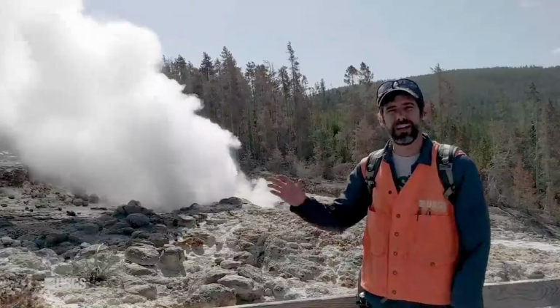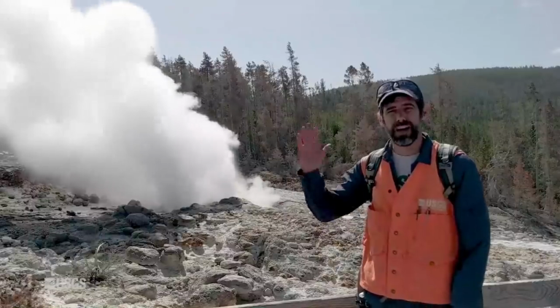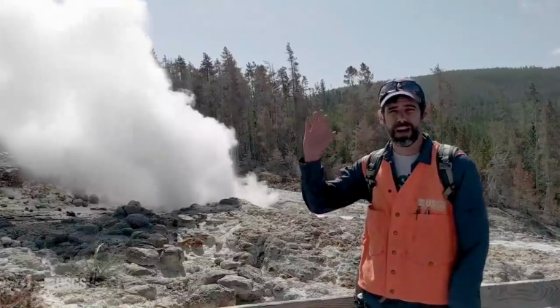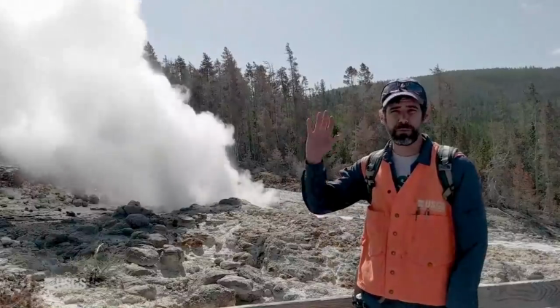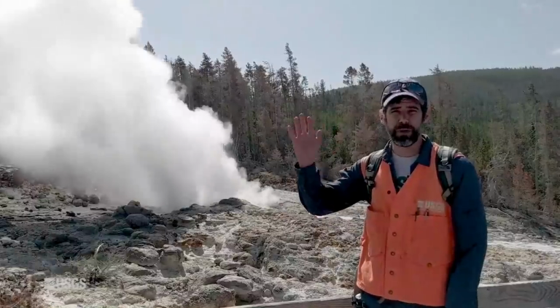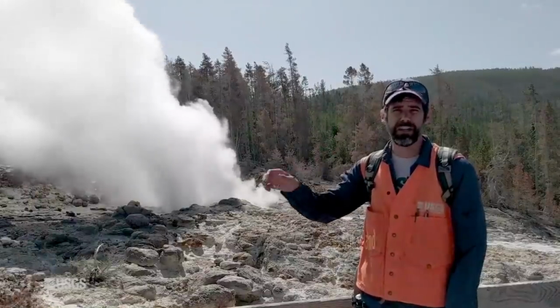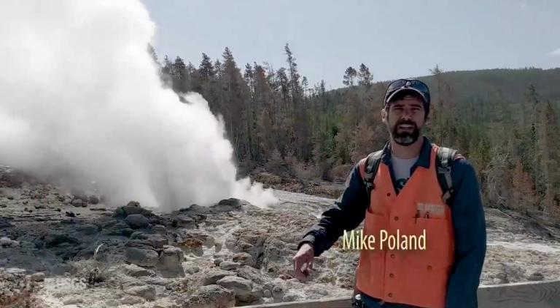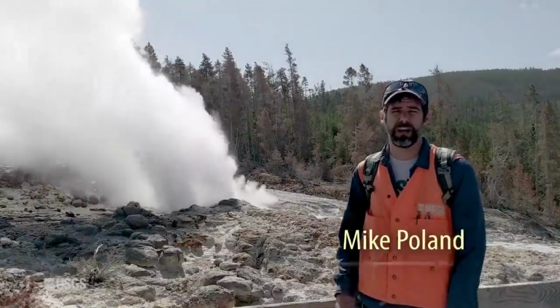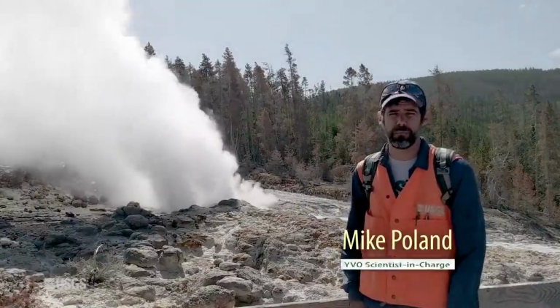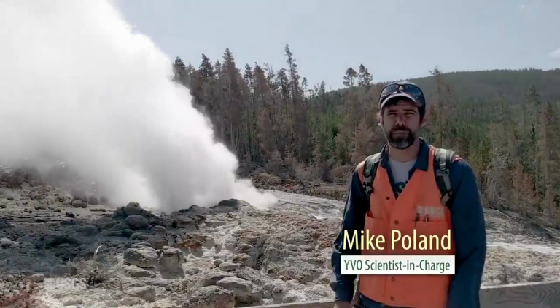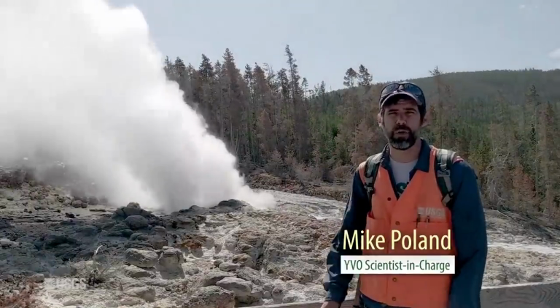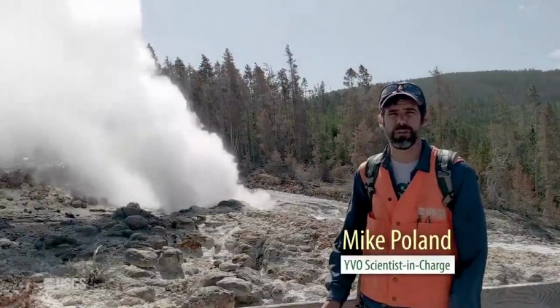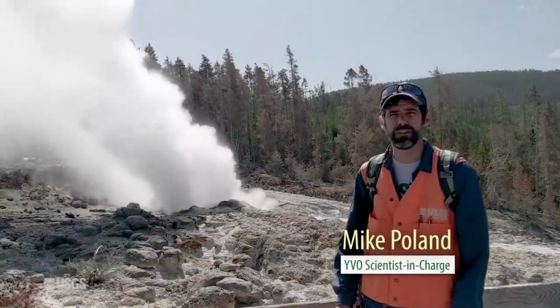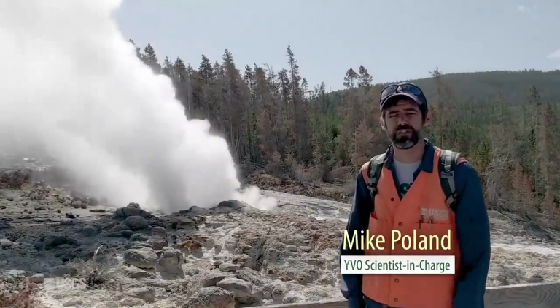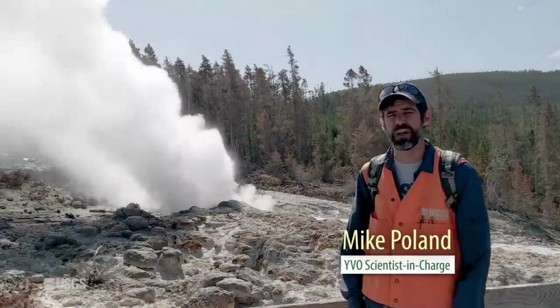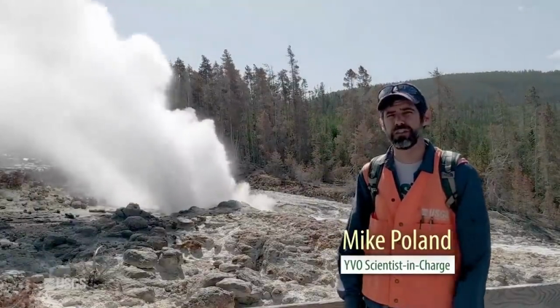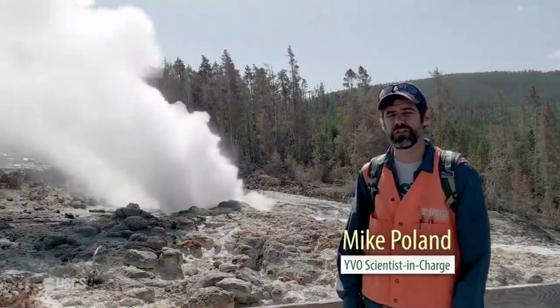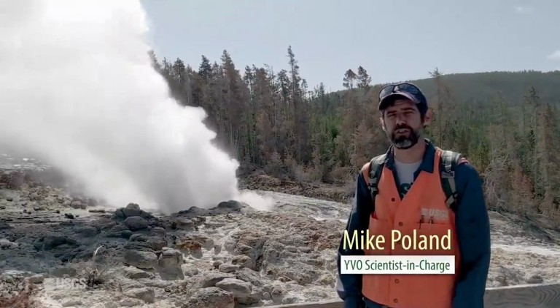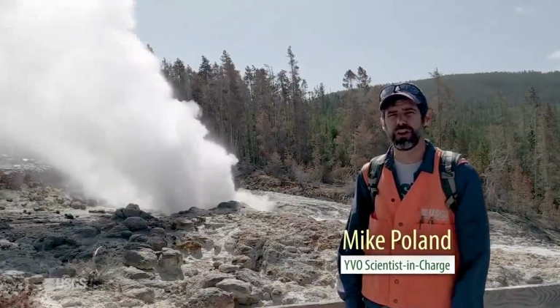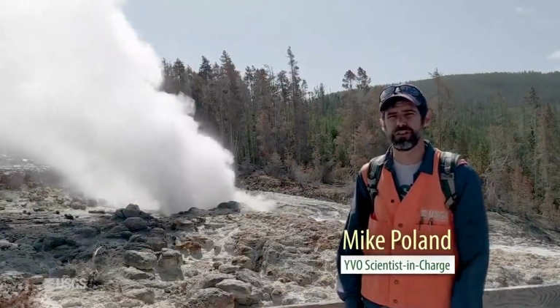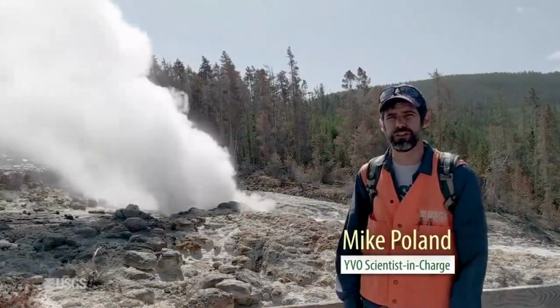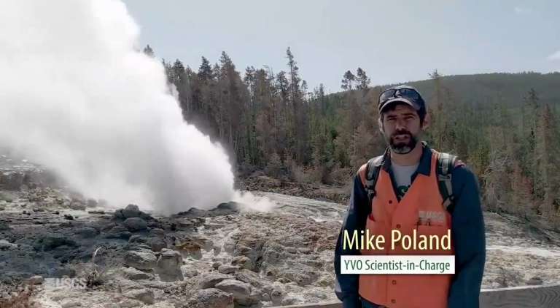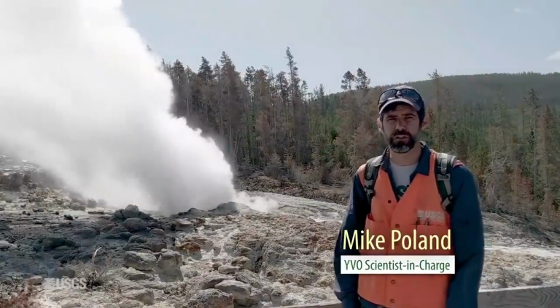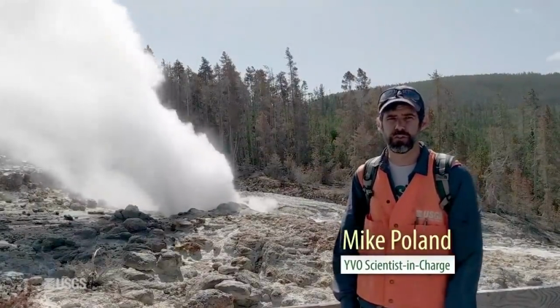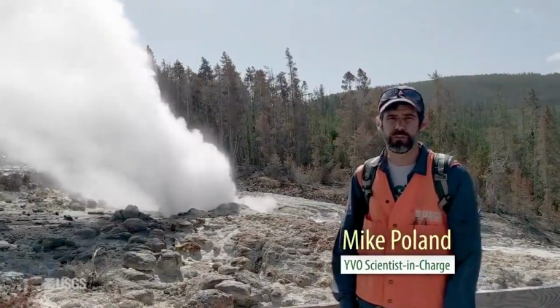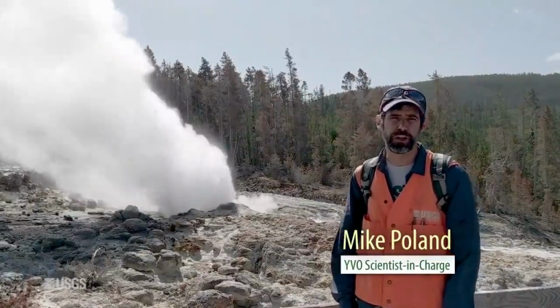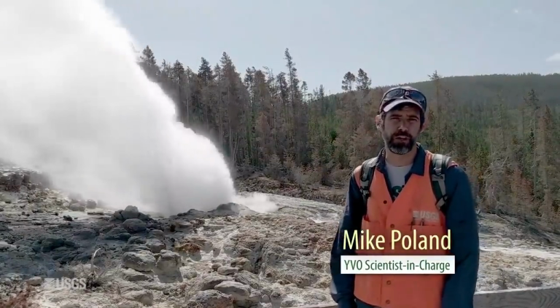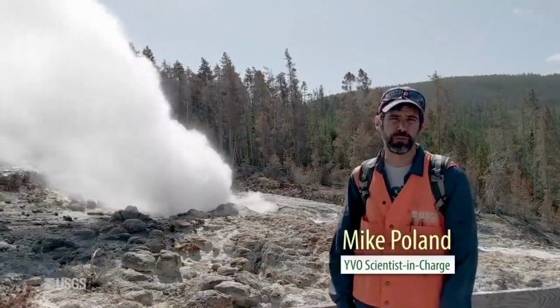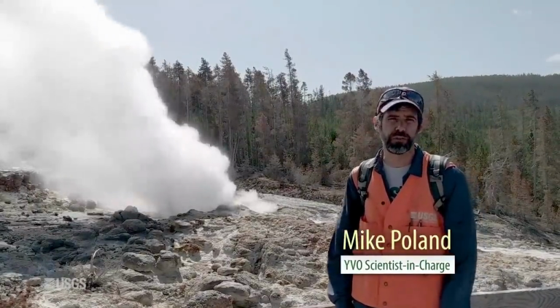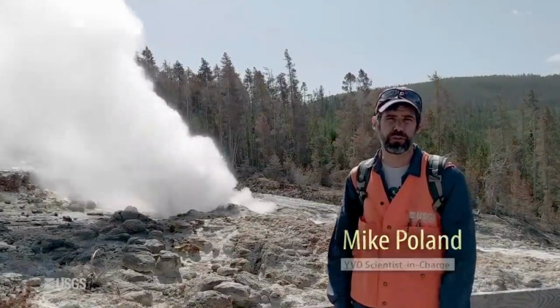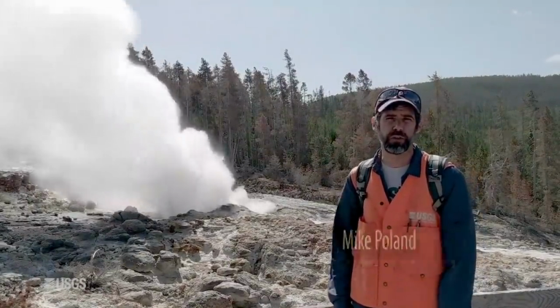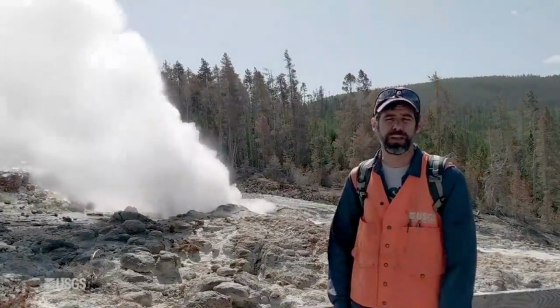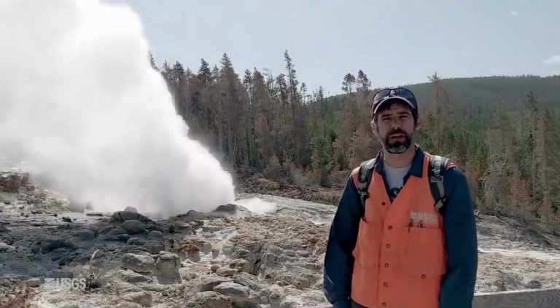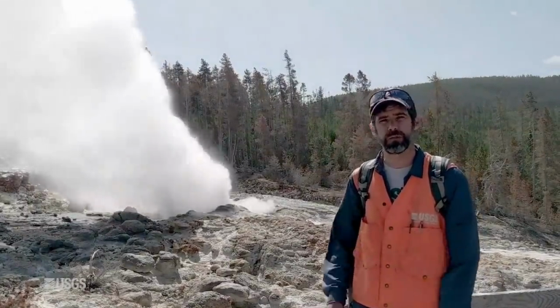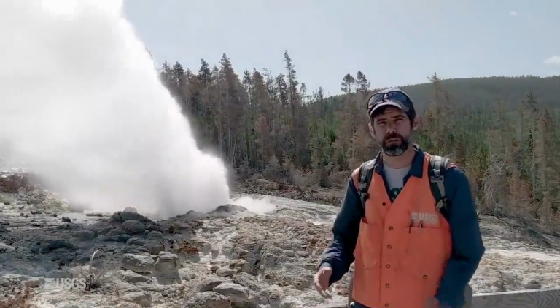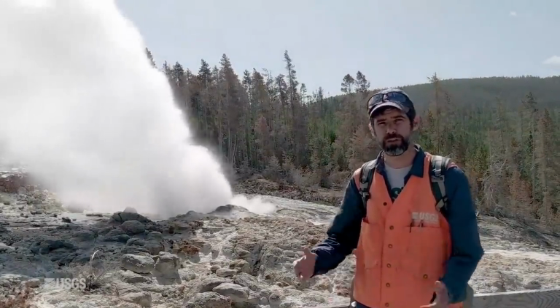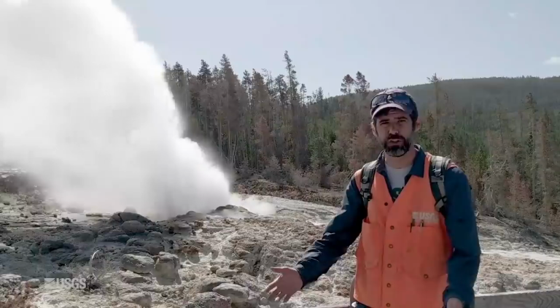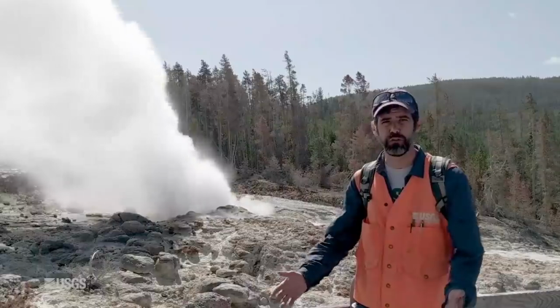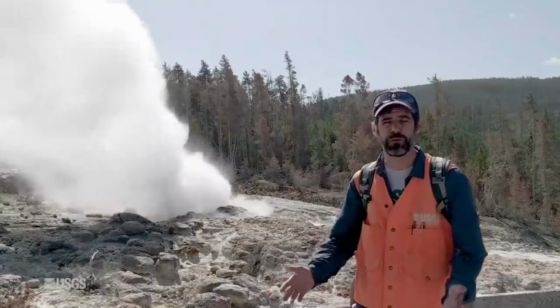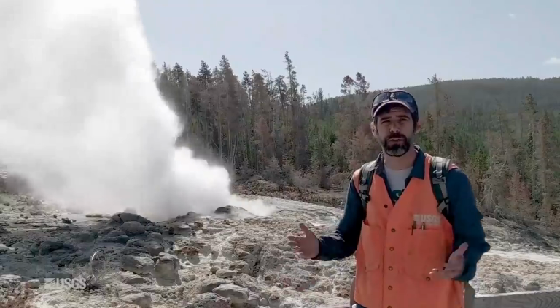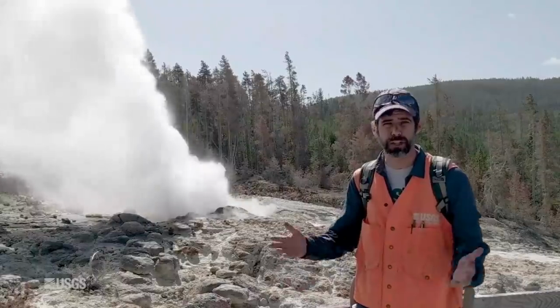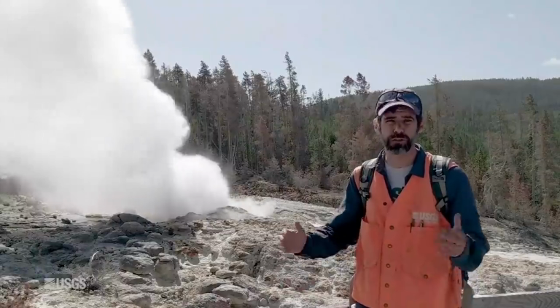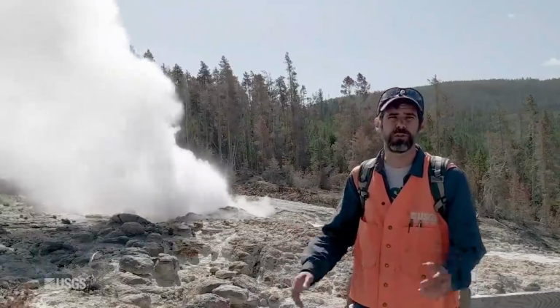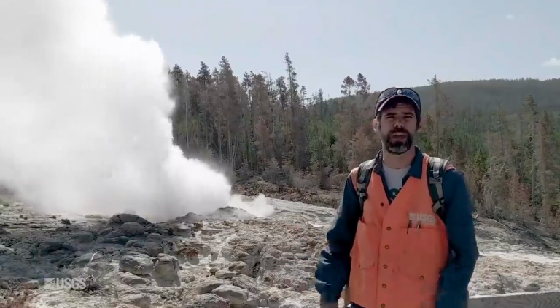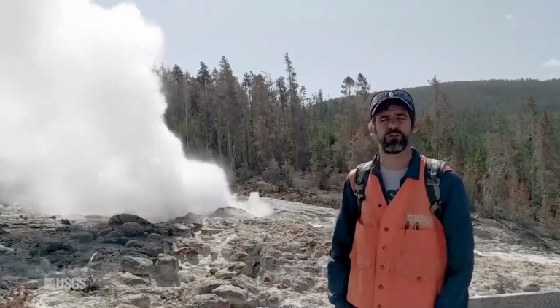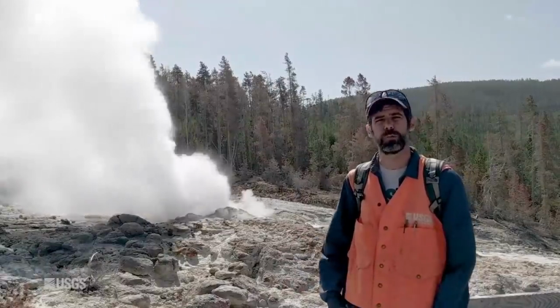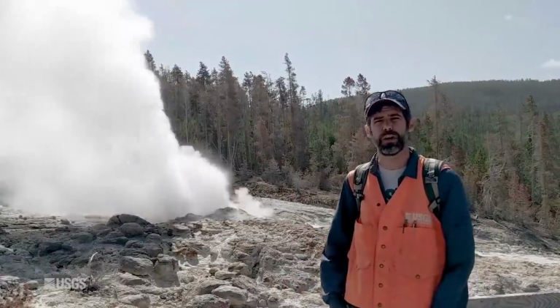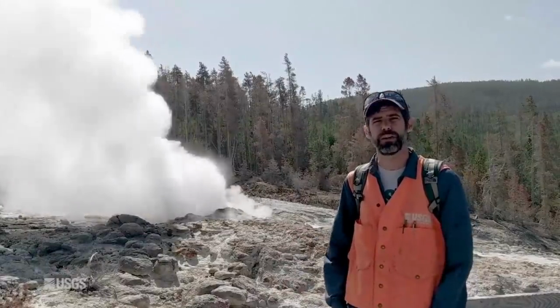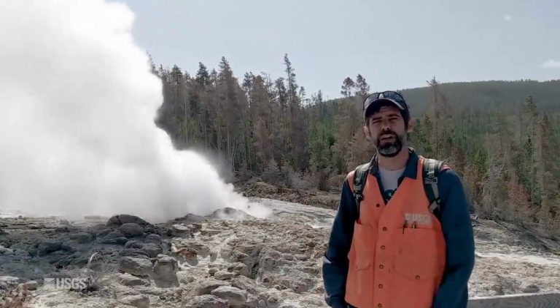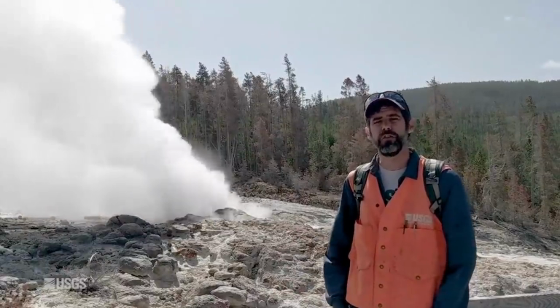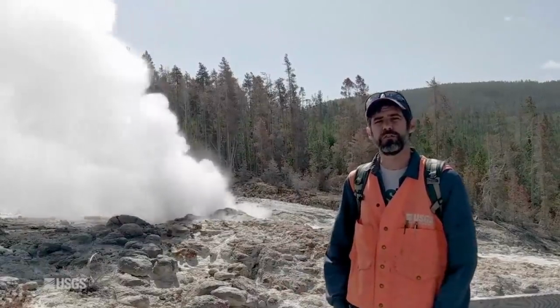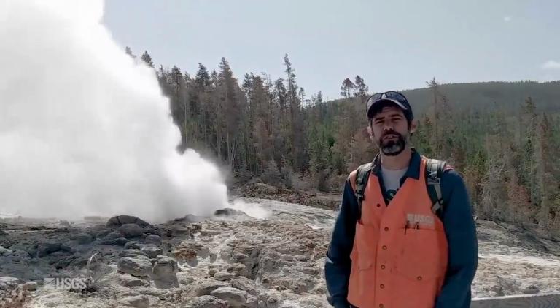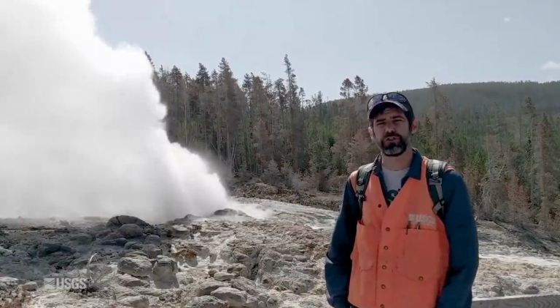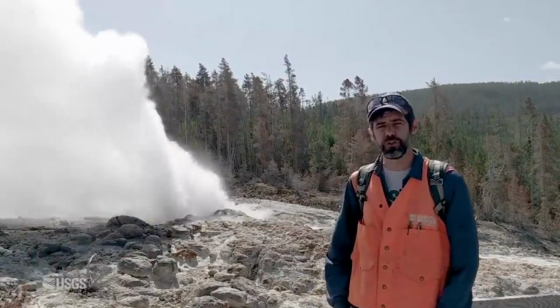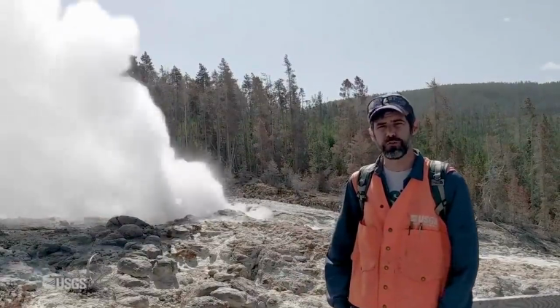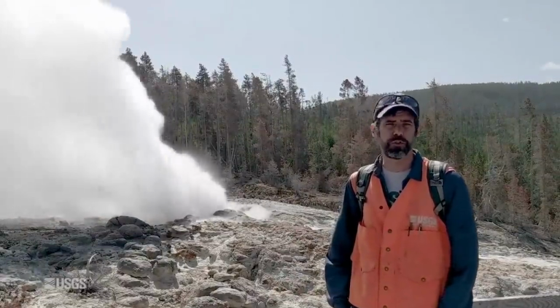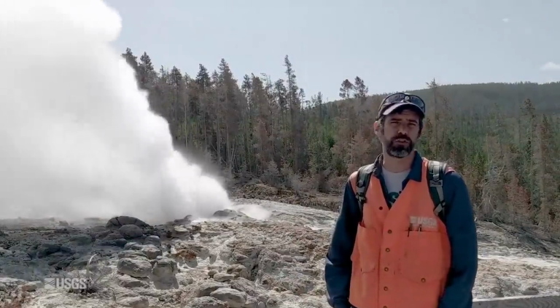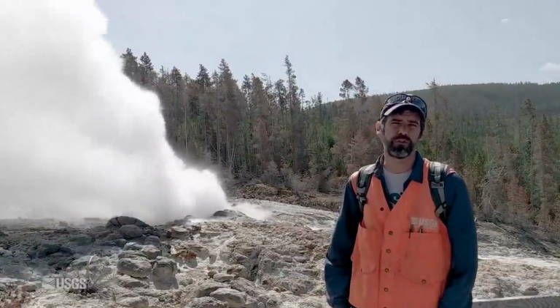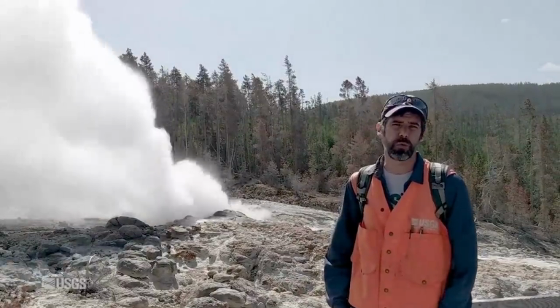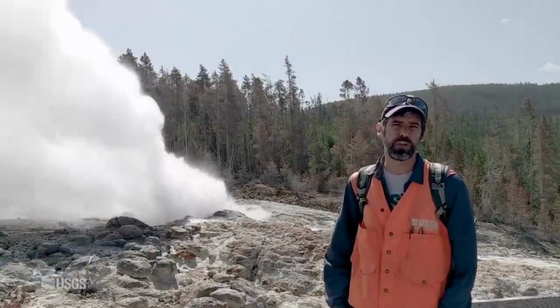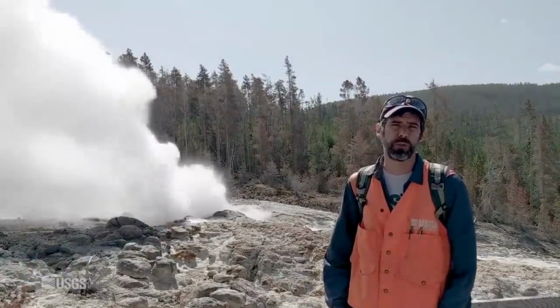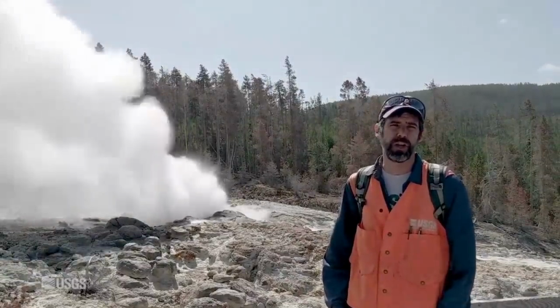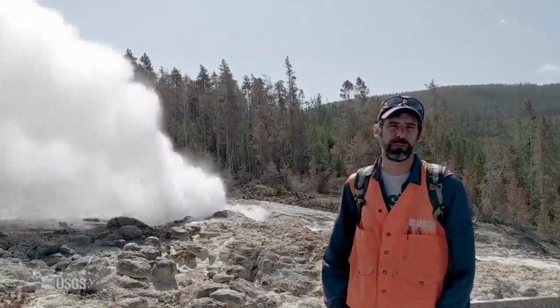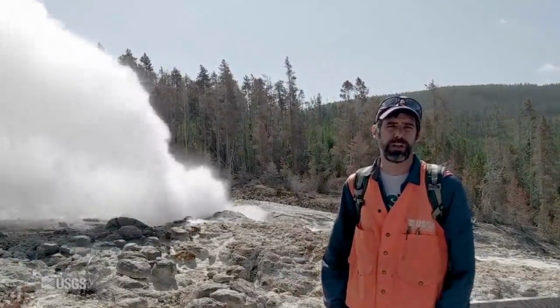Hi, everybody. I'm Mike Pollan, the scientist in charge at the Yellowstone Volcano Observatory, and I'm coming to you from Yellowstone National Park for the June 1st, 2020 update.